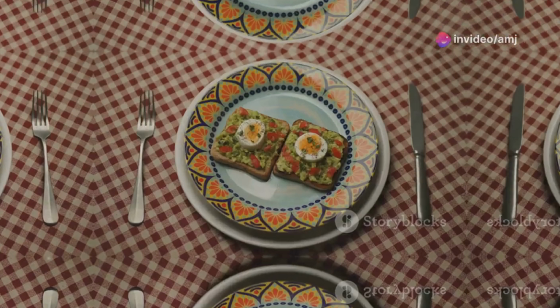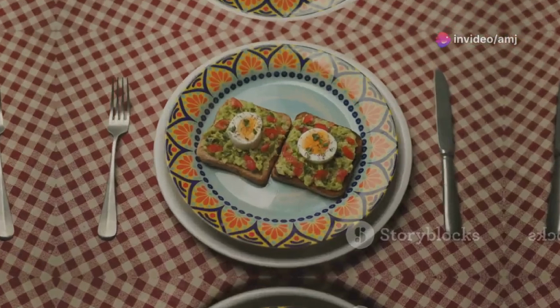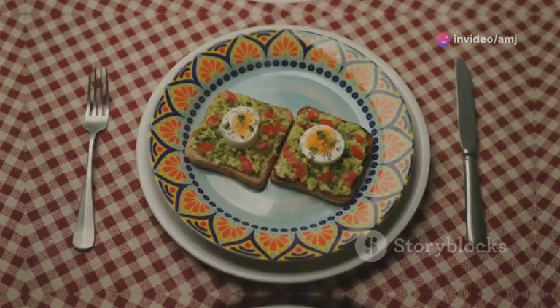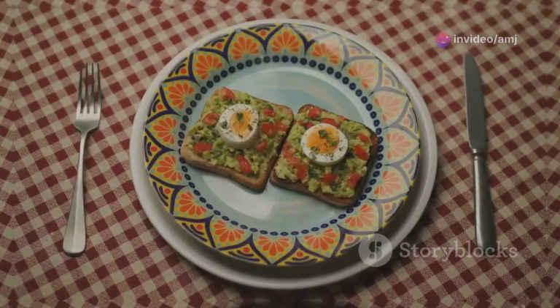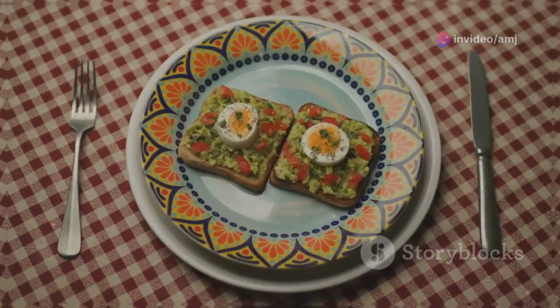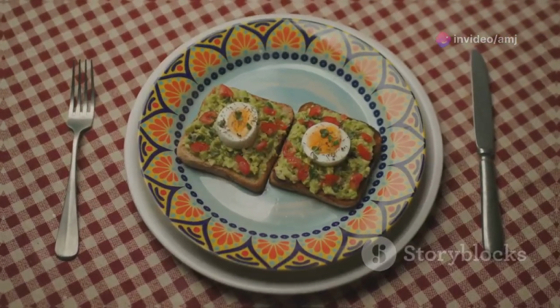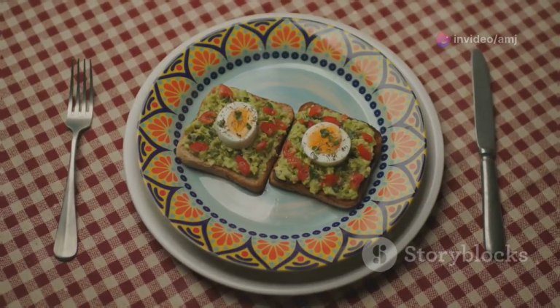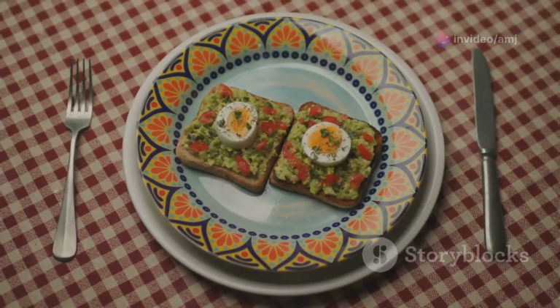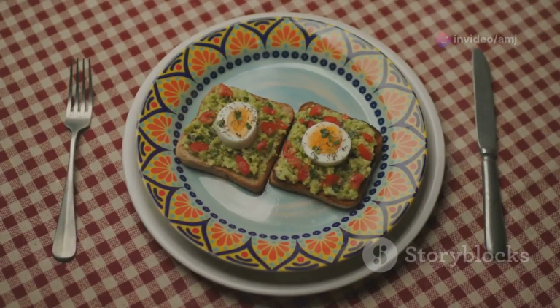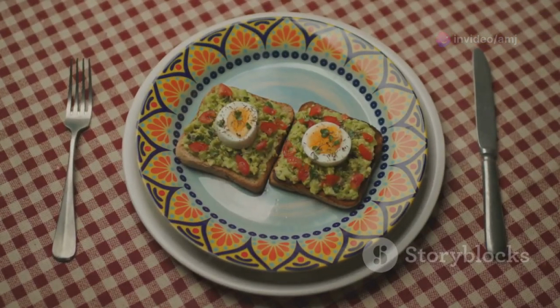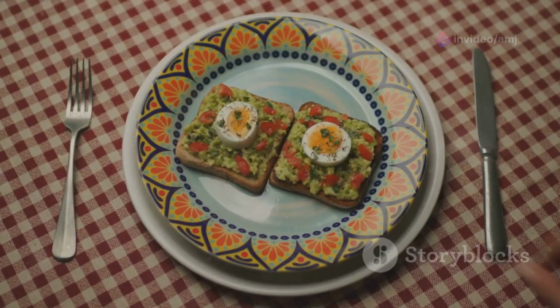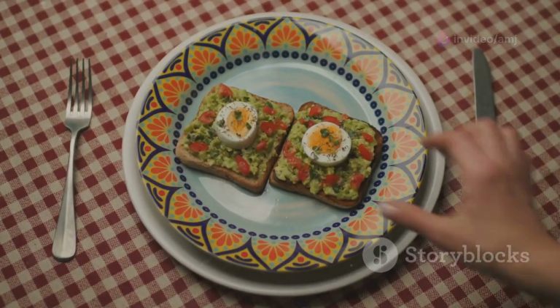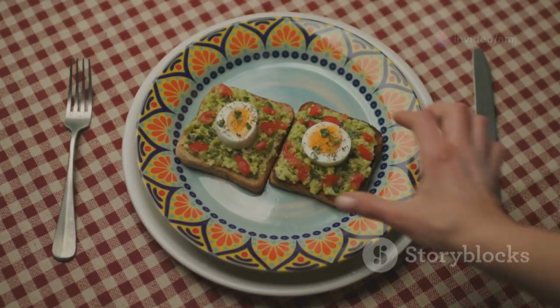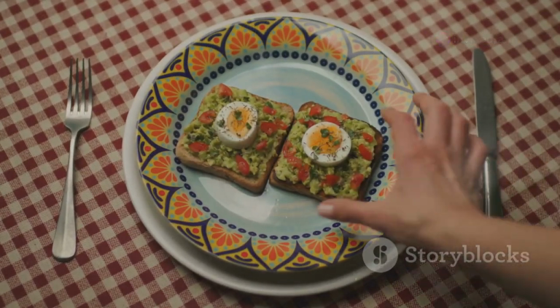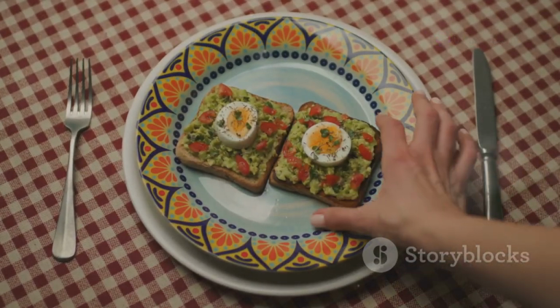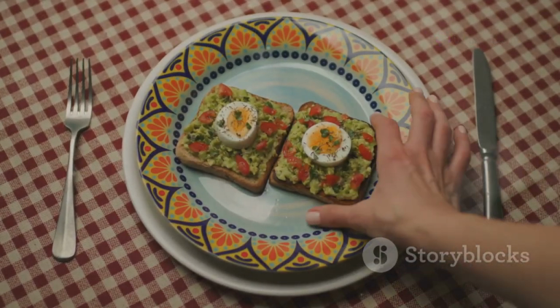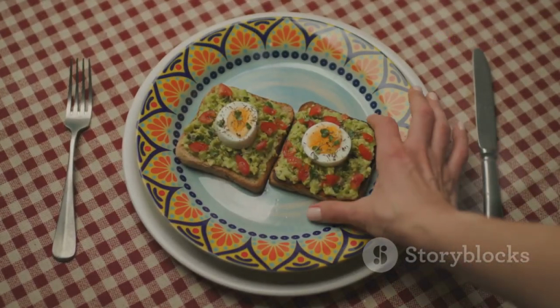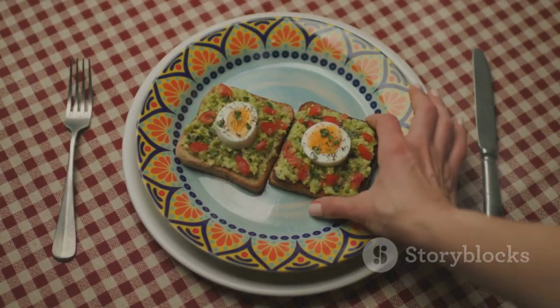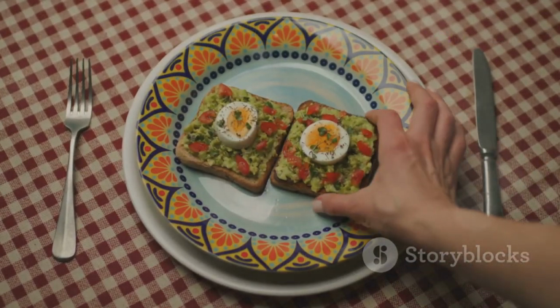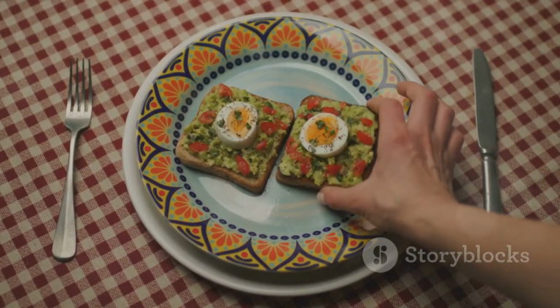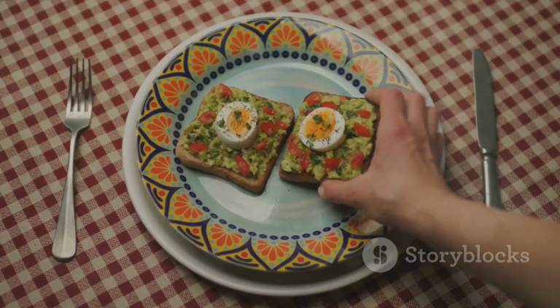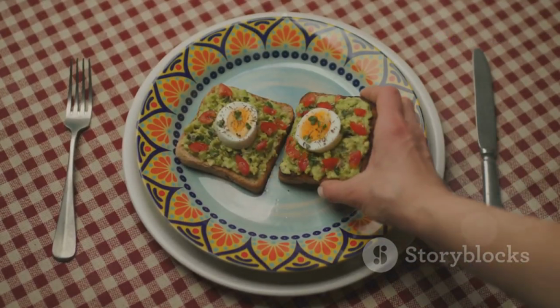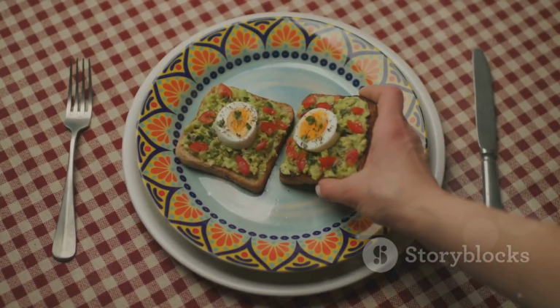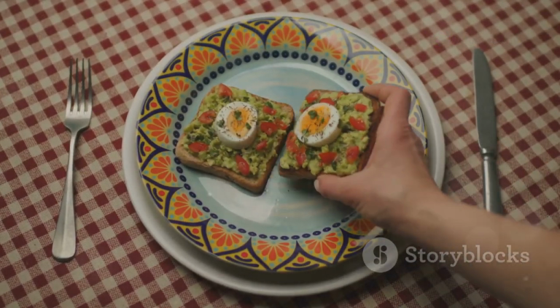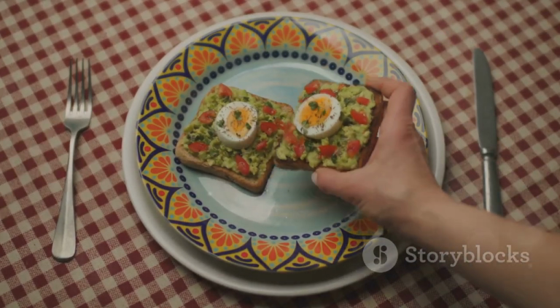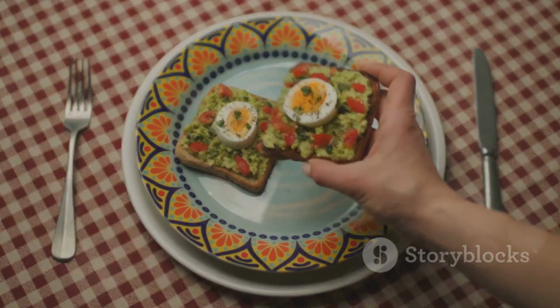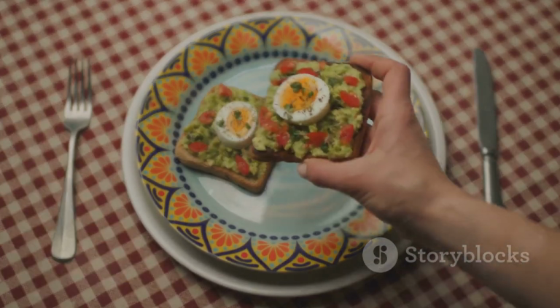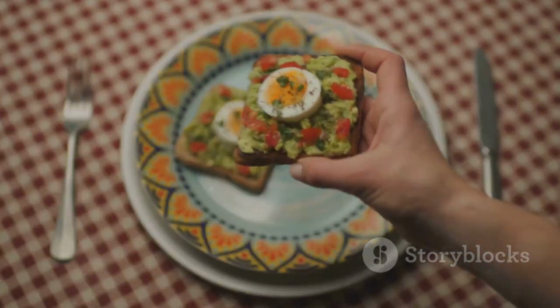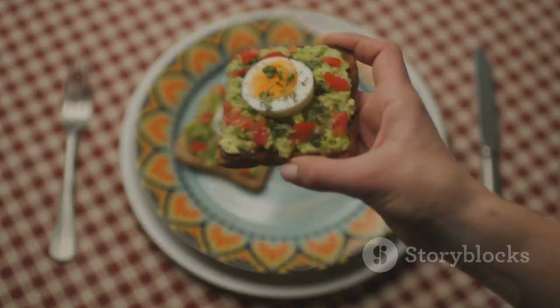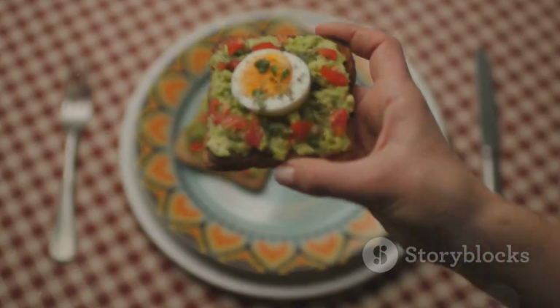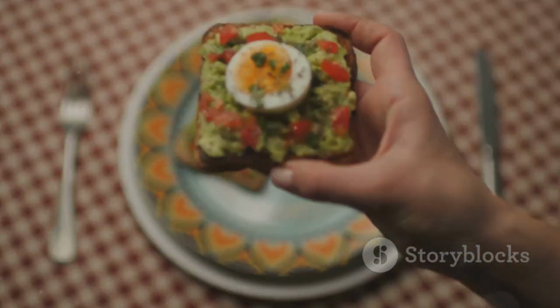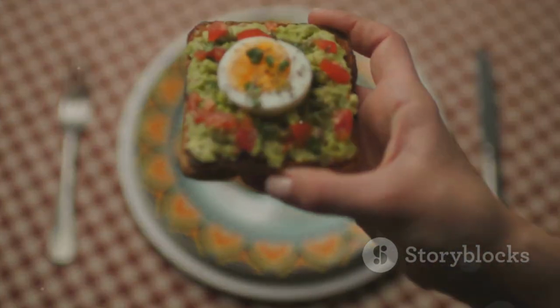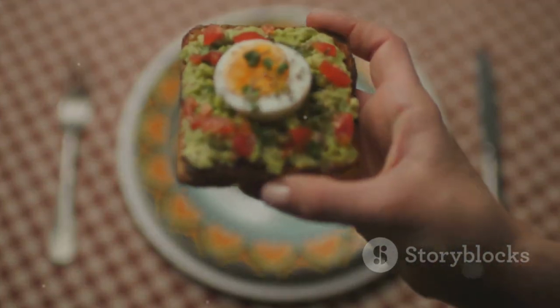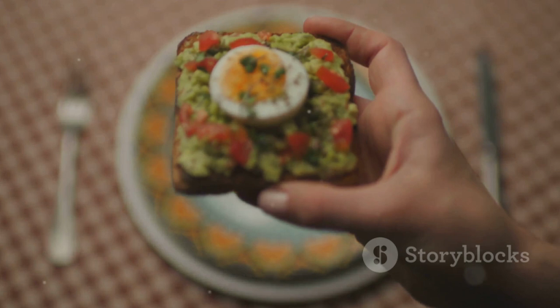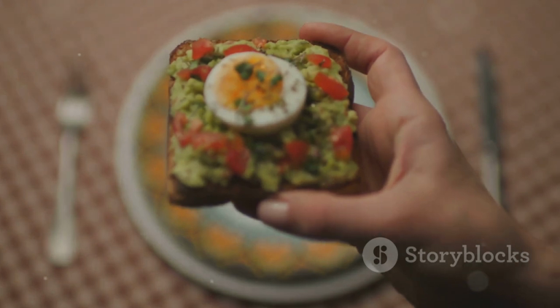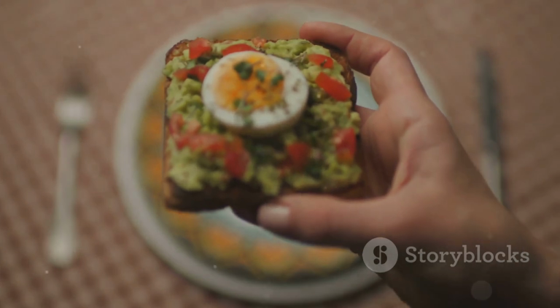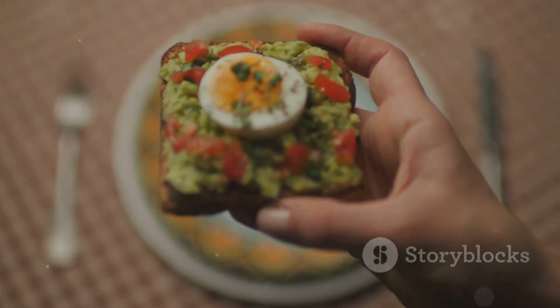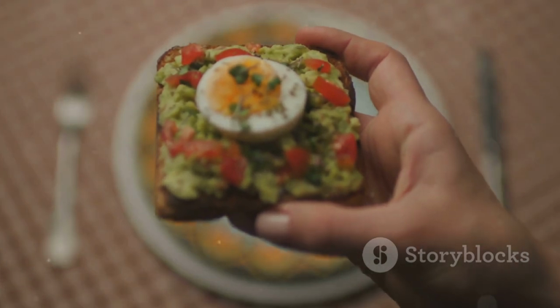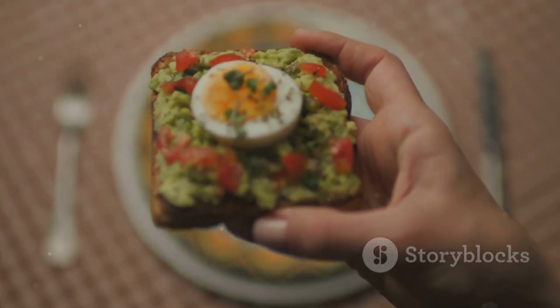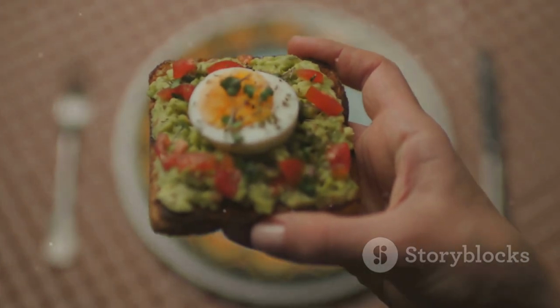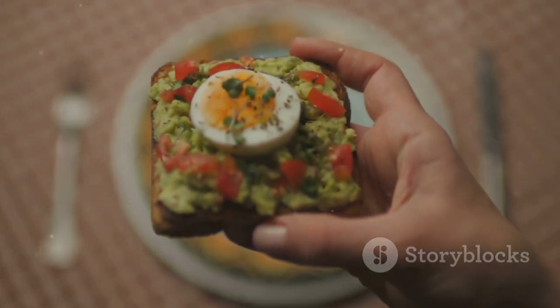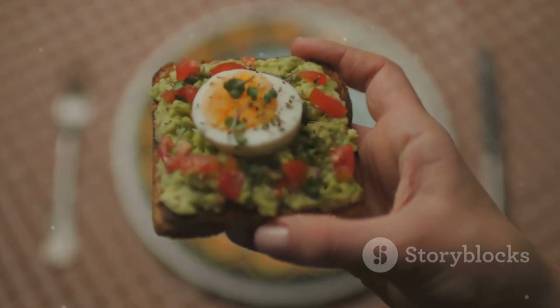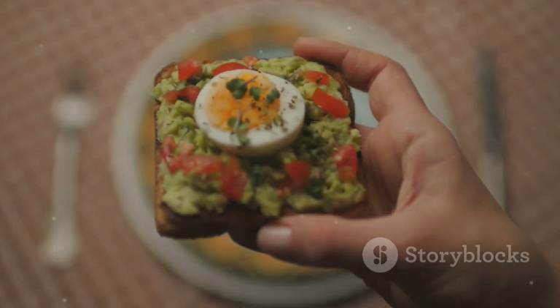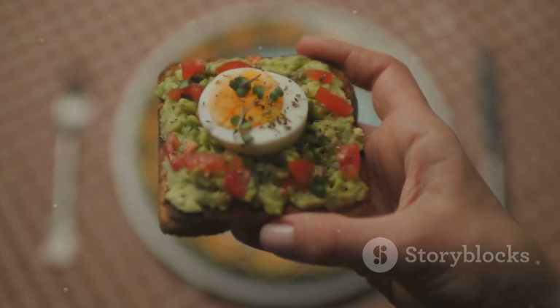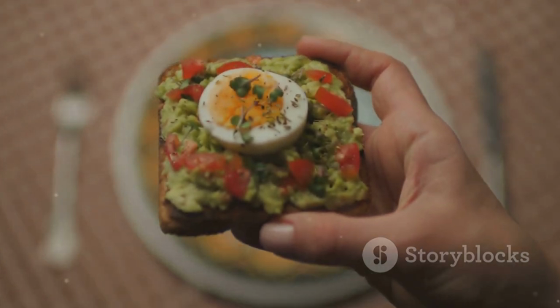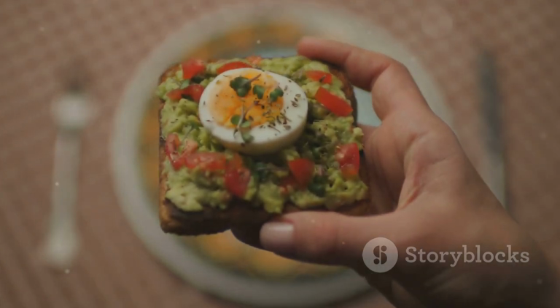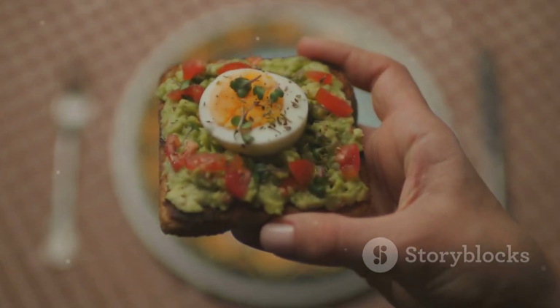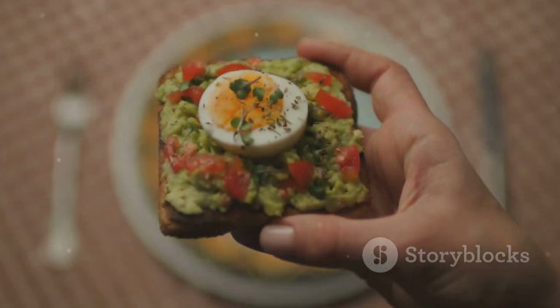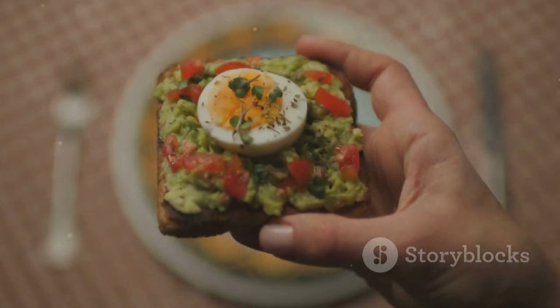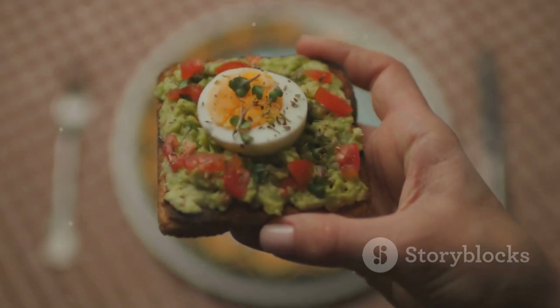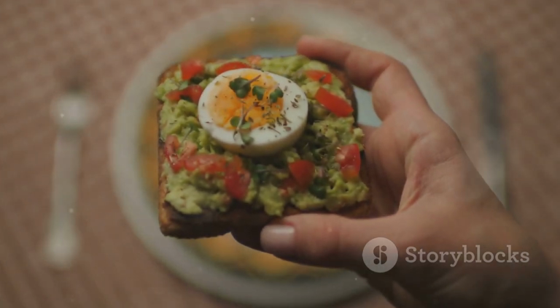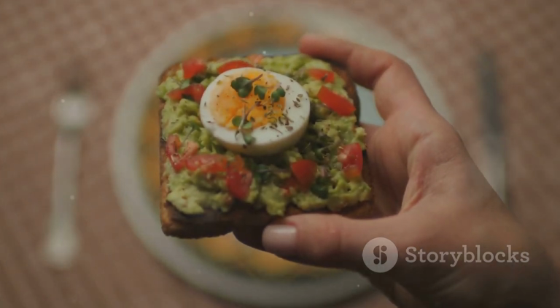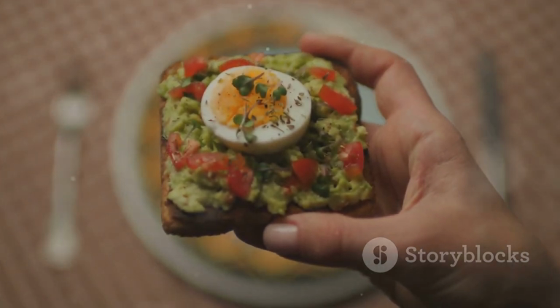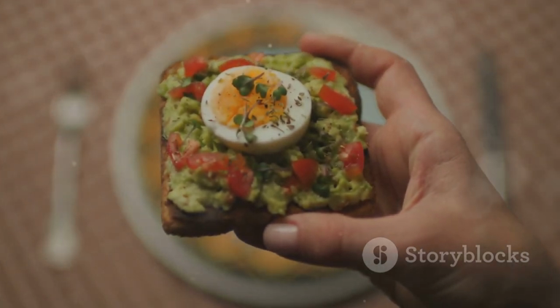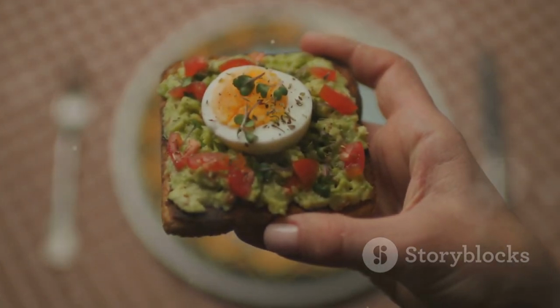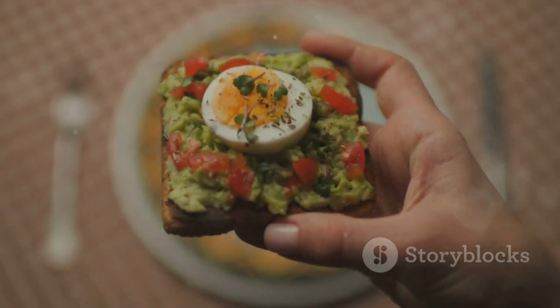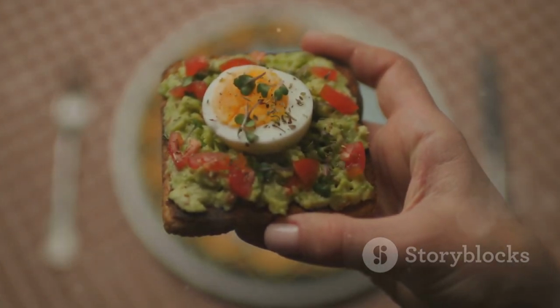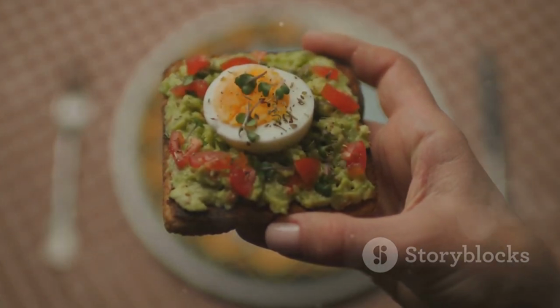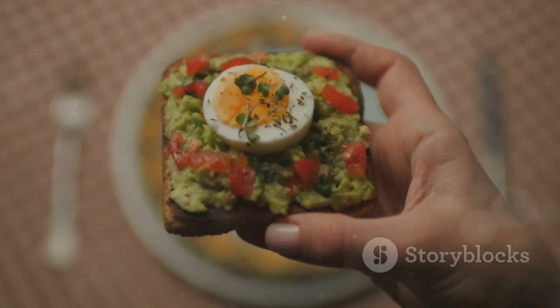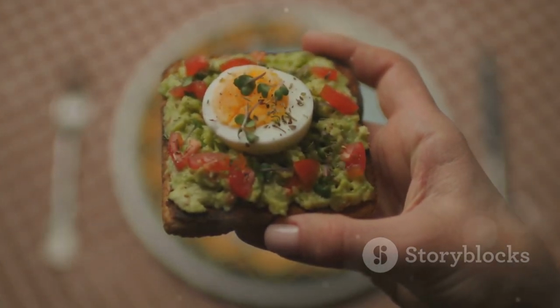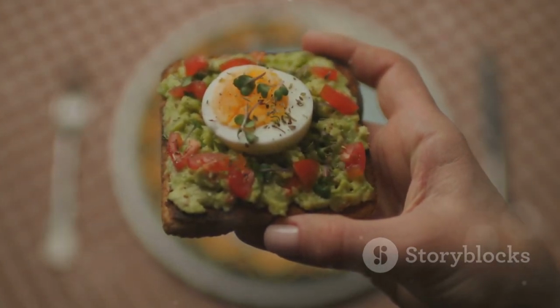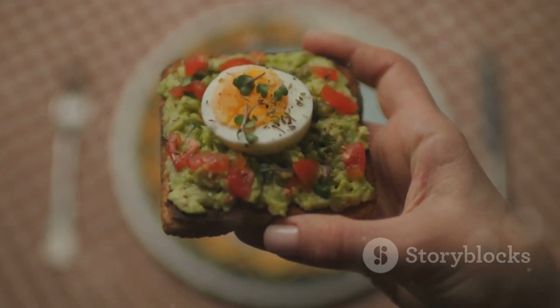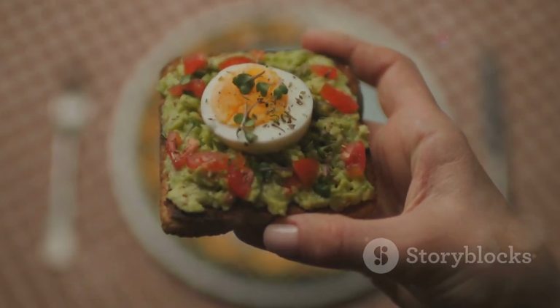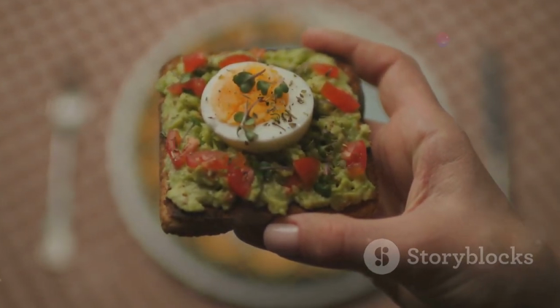Avocado is rich in healthy fats that can help keep you feeling full. Pair it with whole-grain bread for a filling and nutritious breakfast.